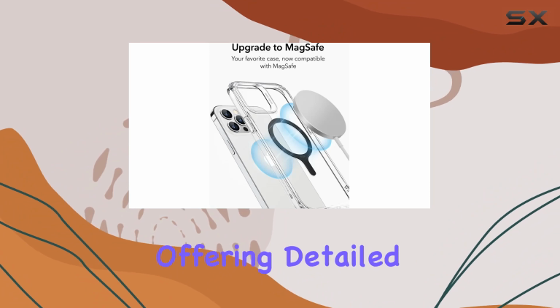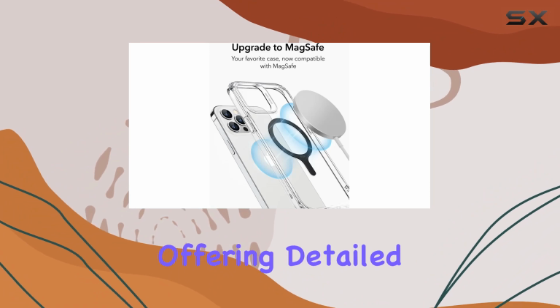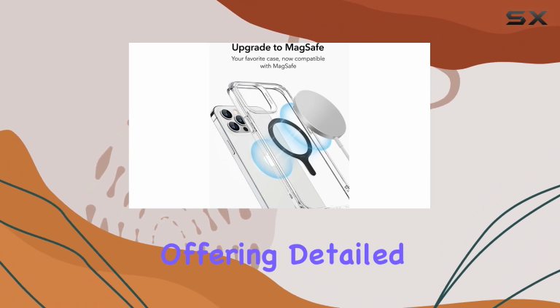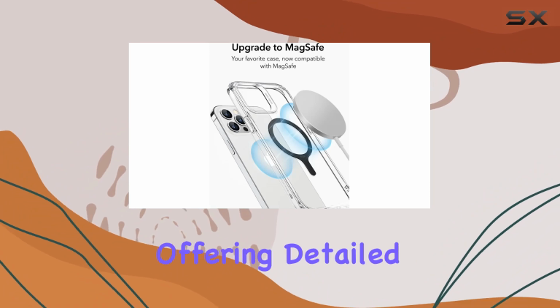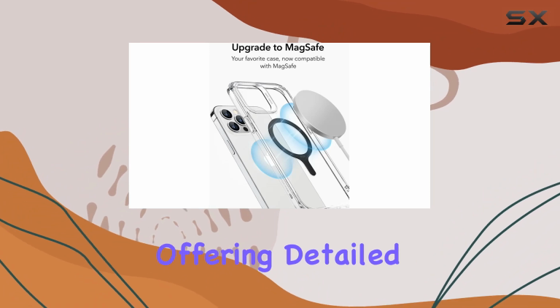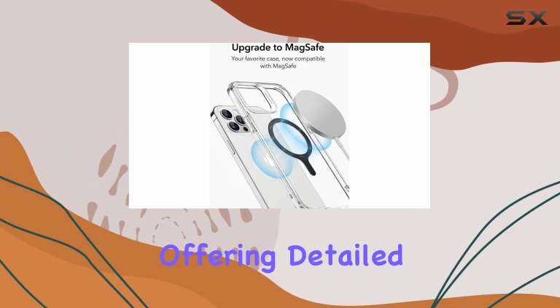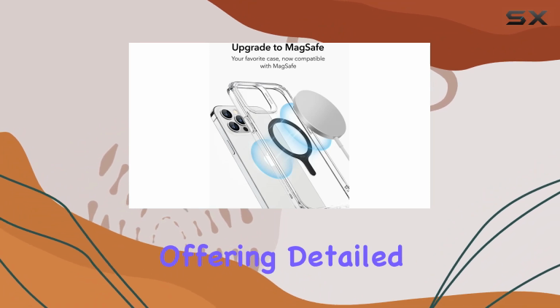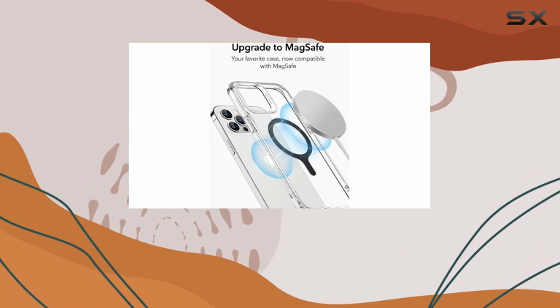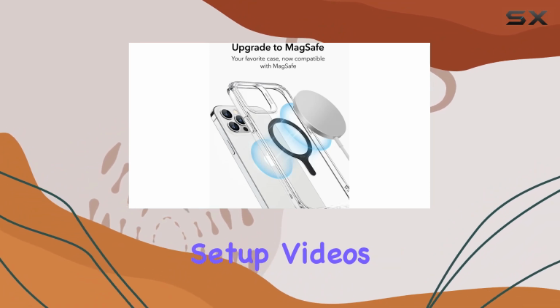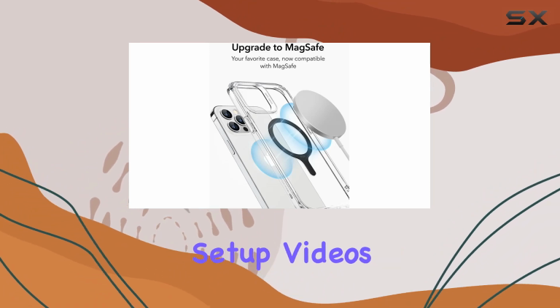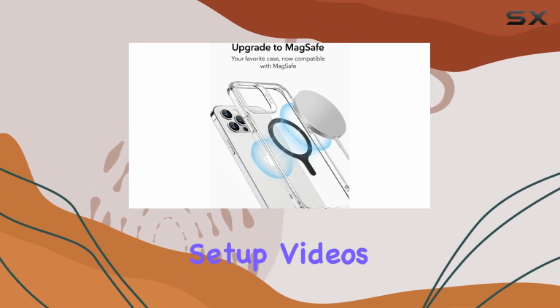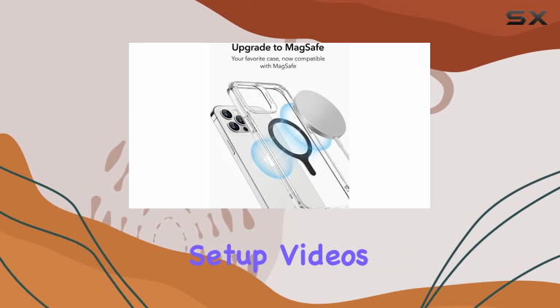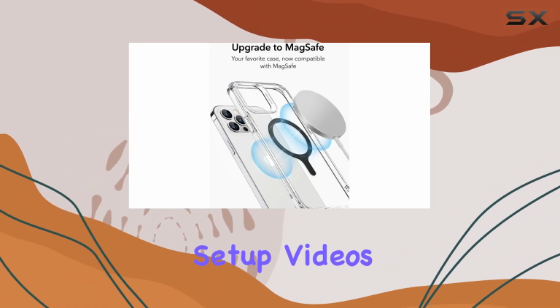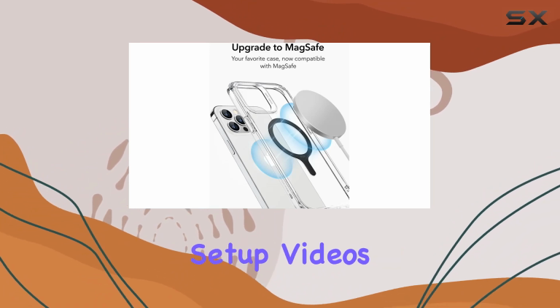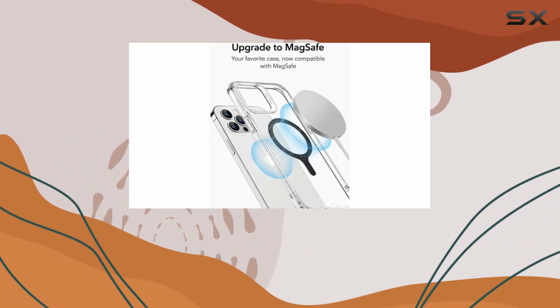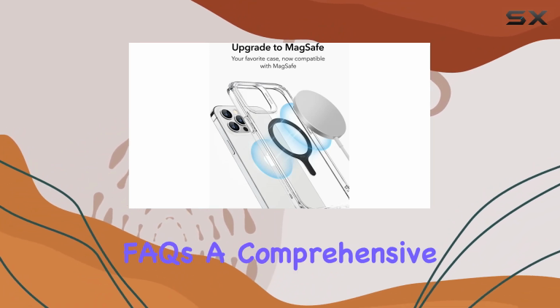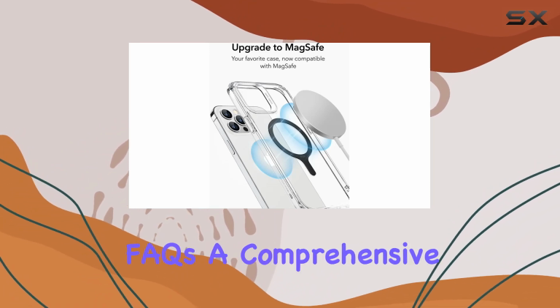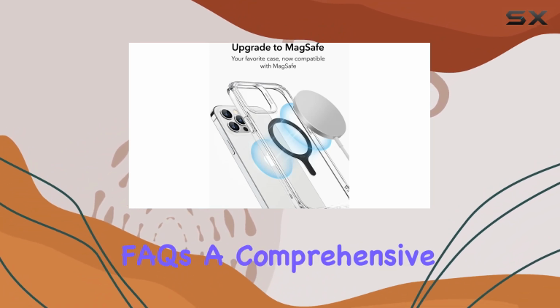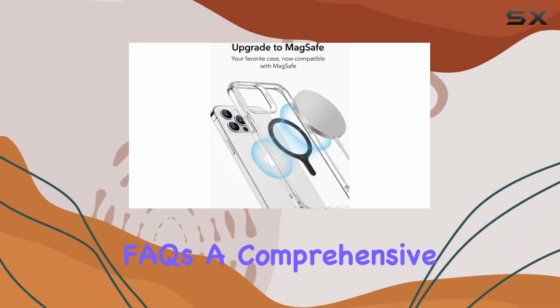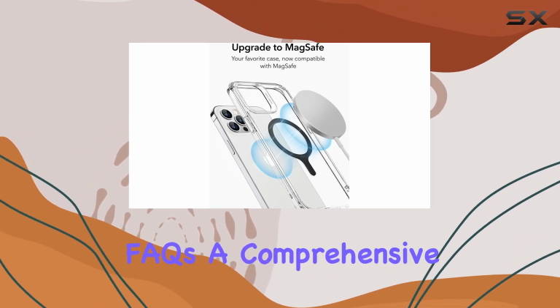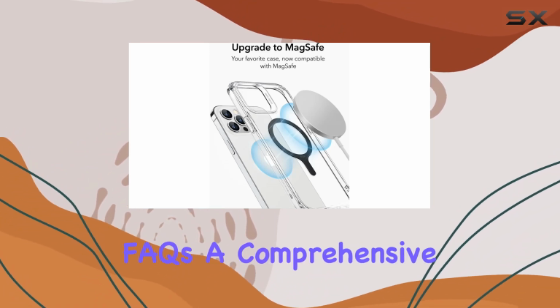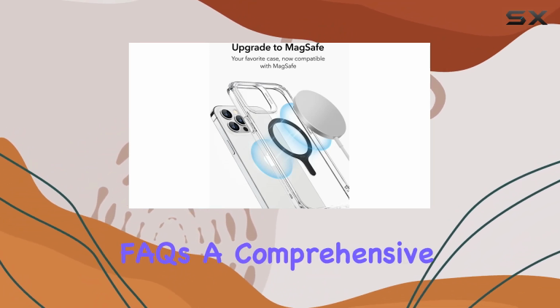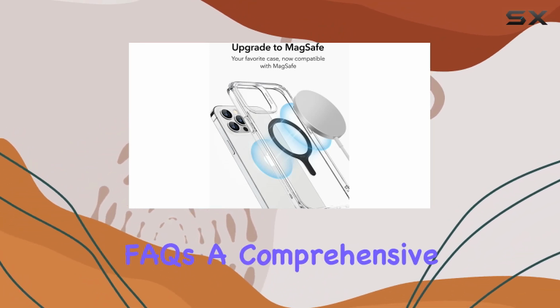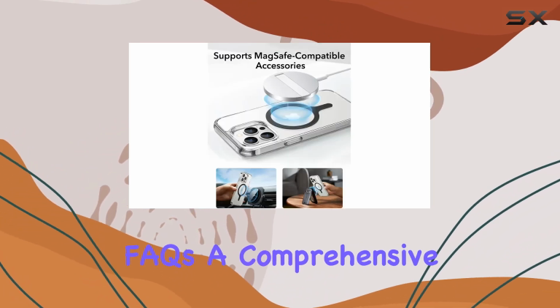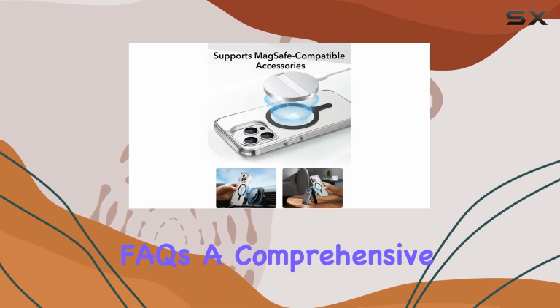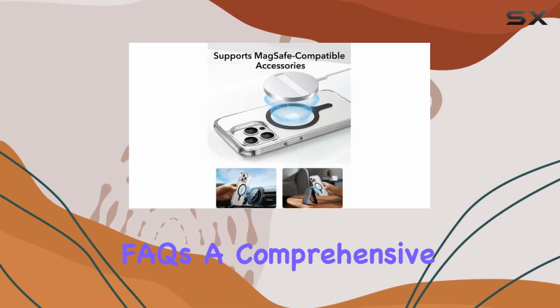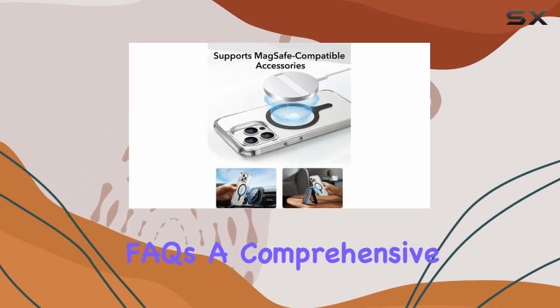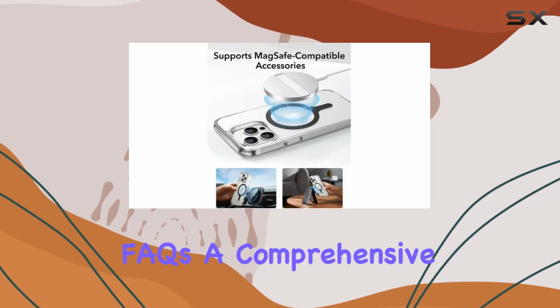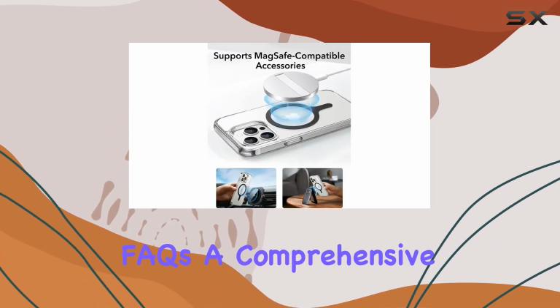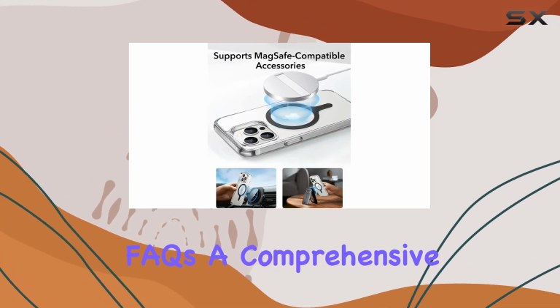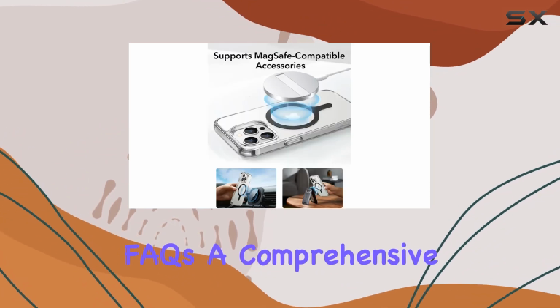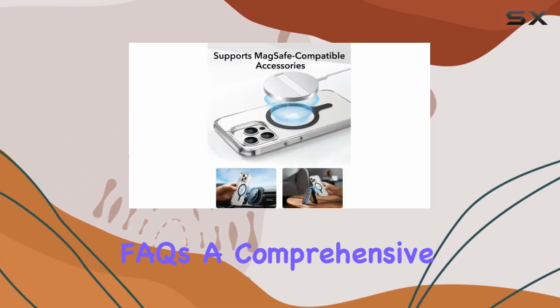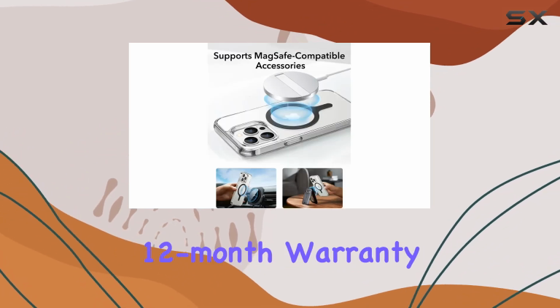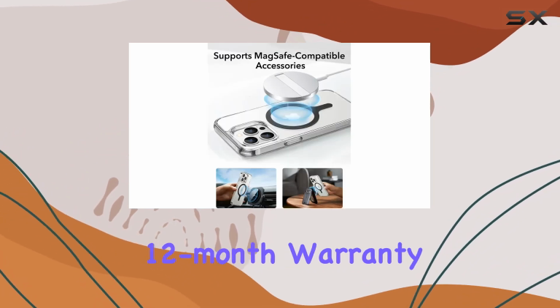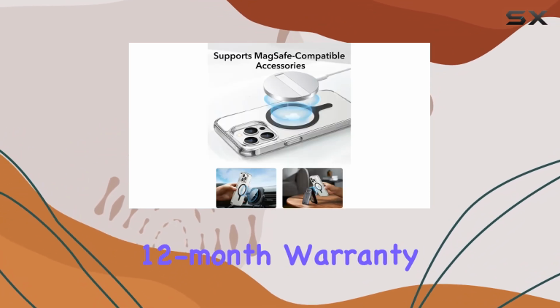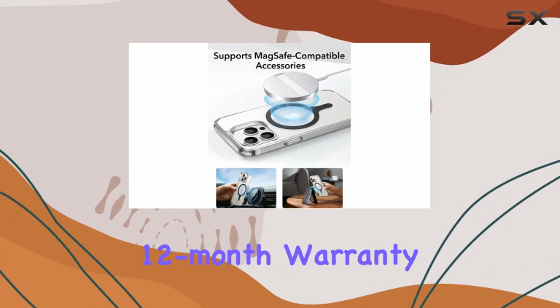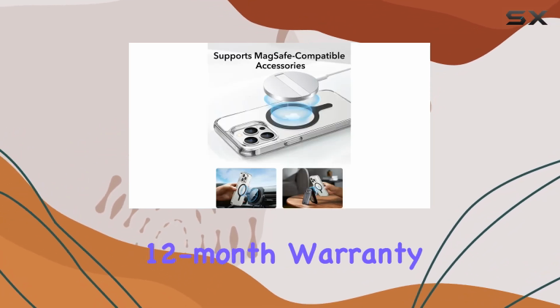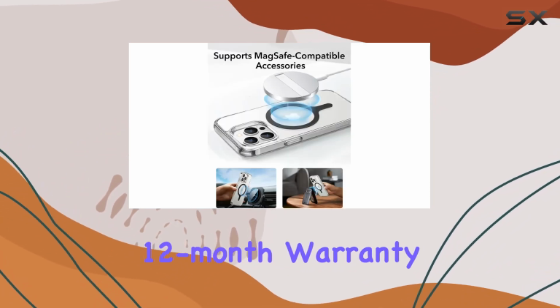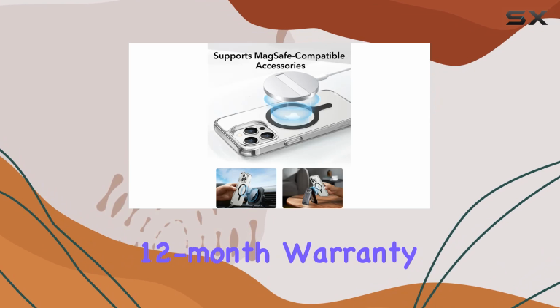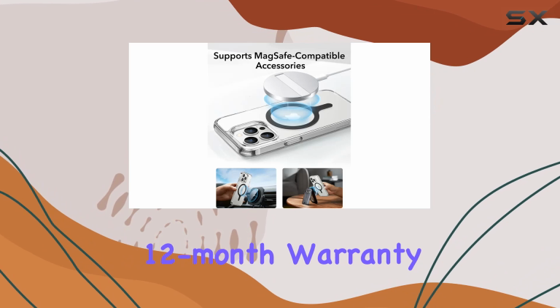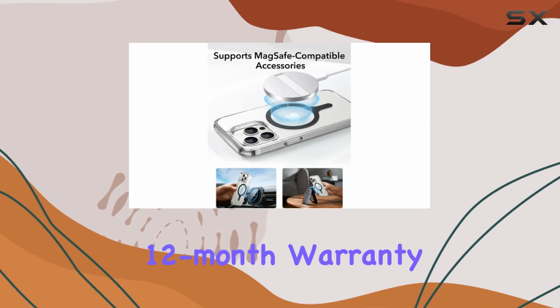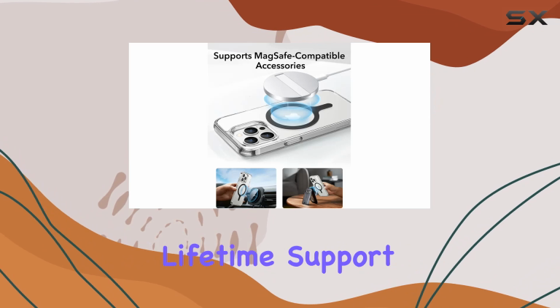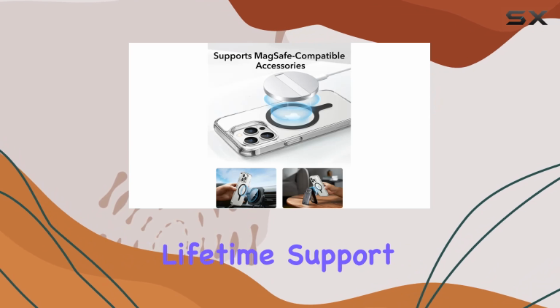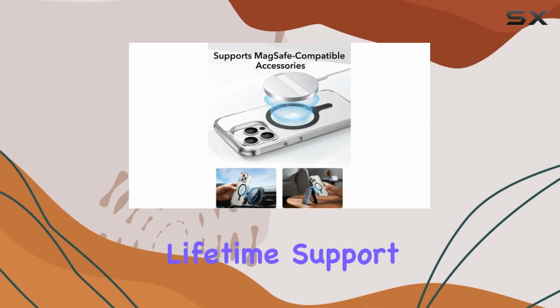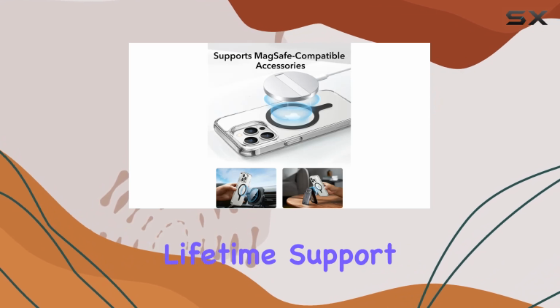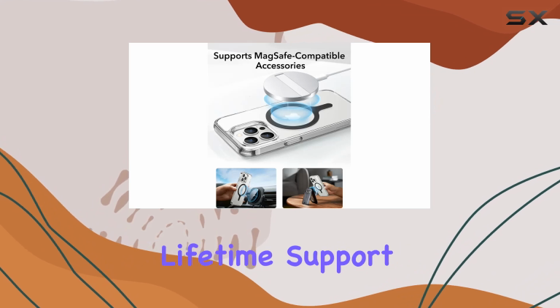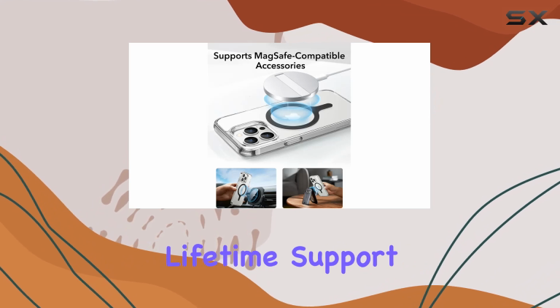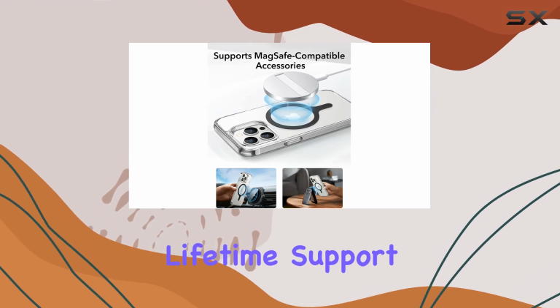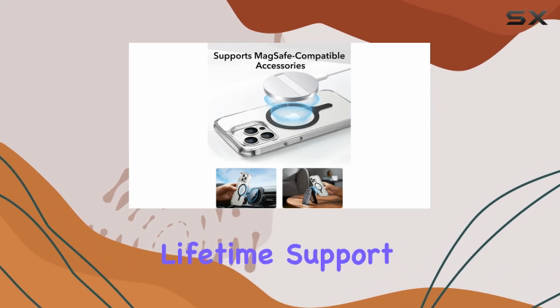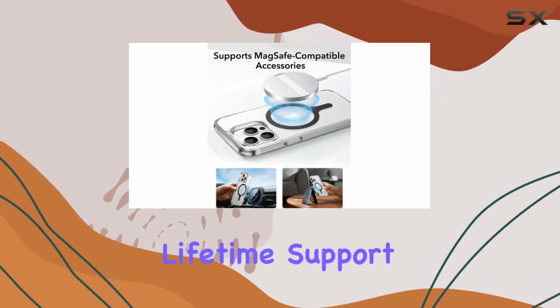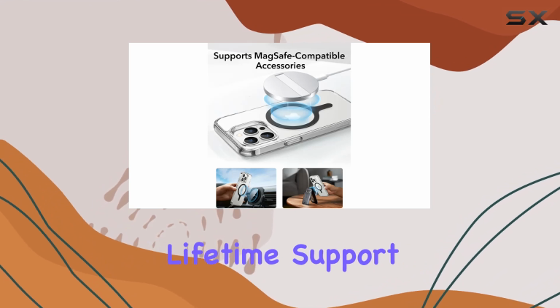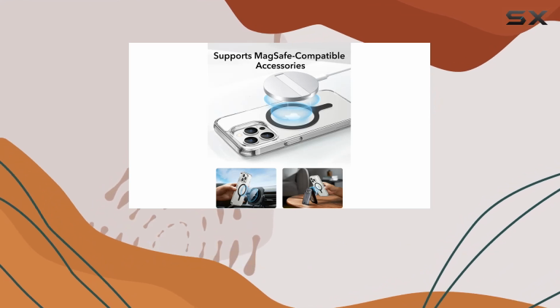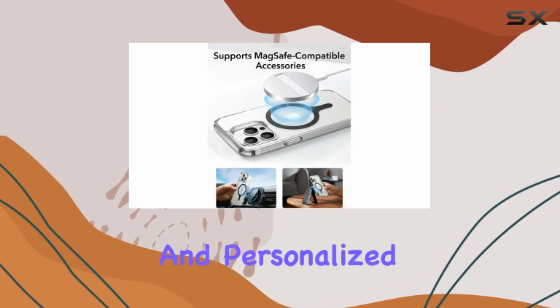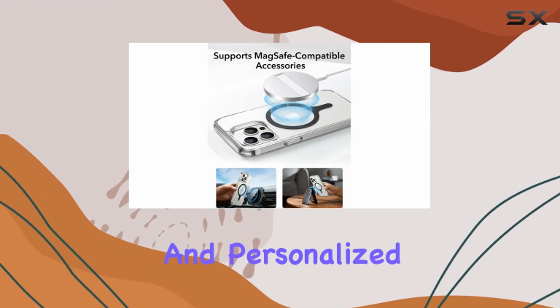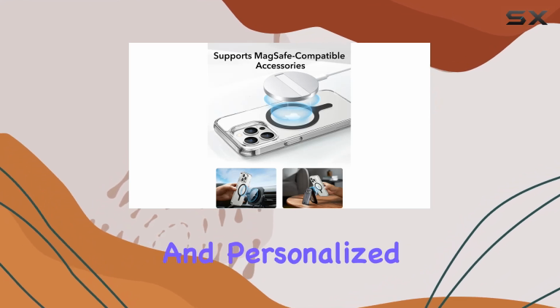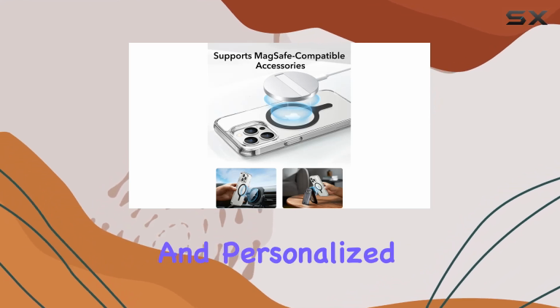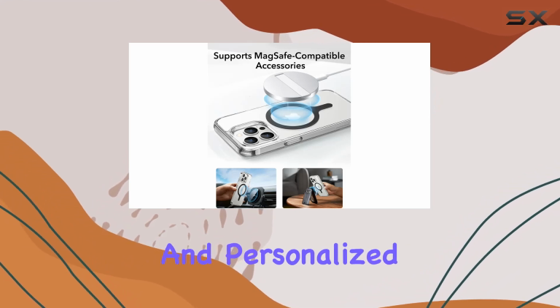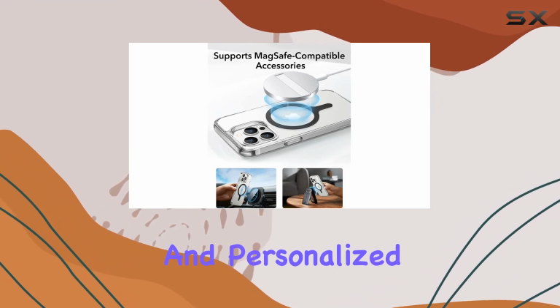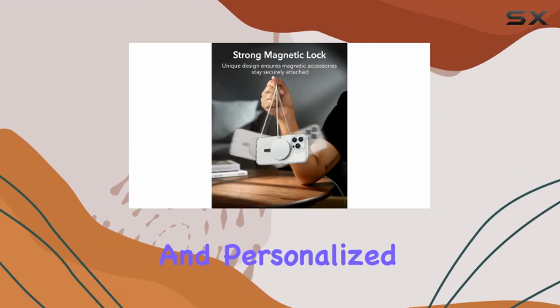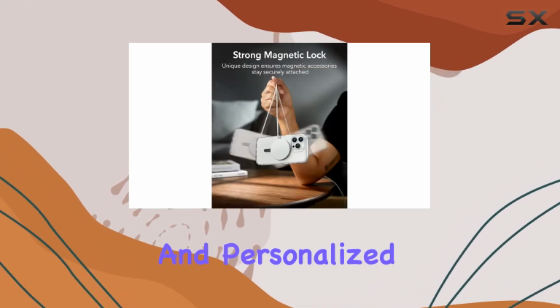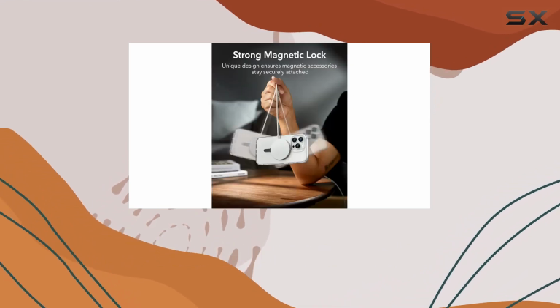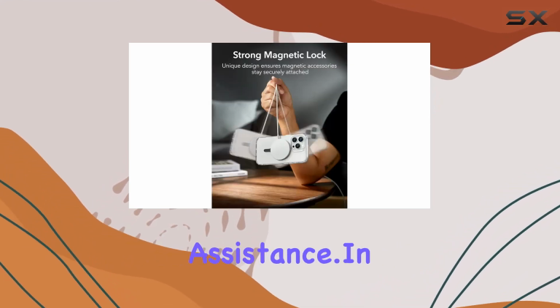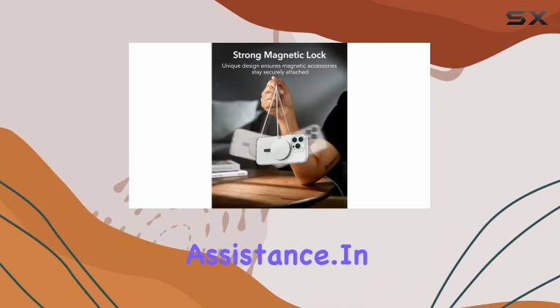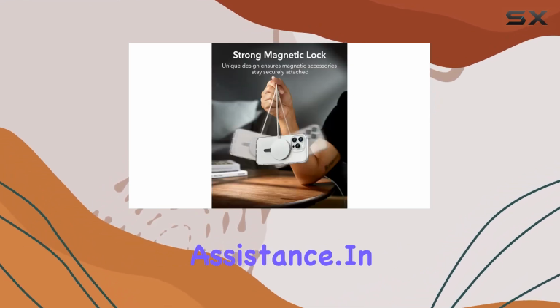ESR stands behind its product with complete customer support, offering detailed setup videos, FAQs, a comprehensive 12-month warranty, lifetime support, and personalized assistance.